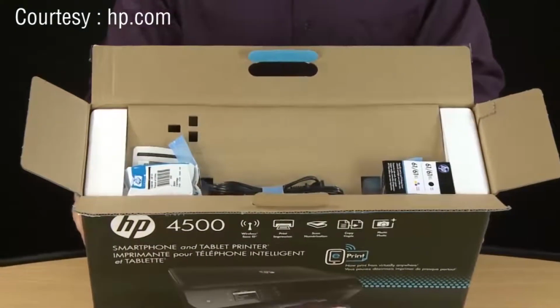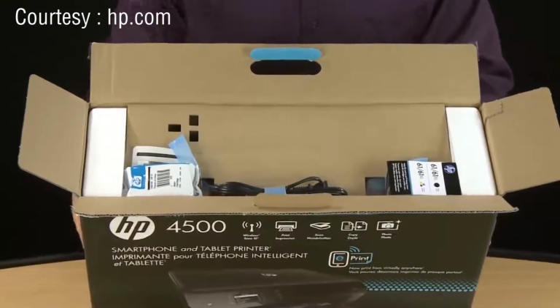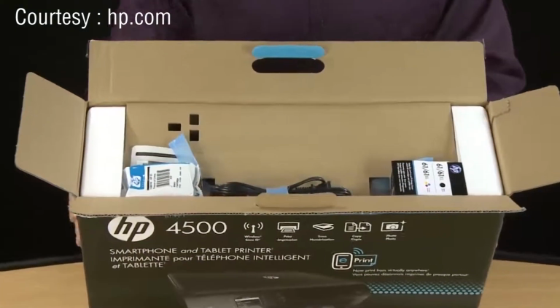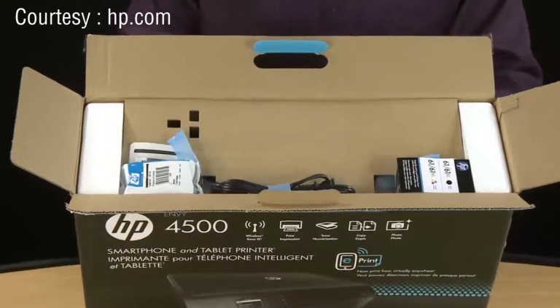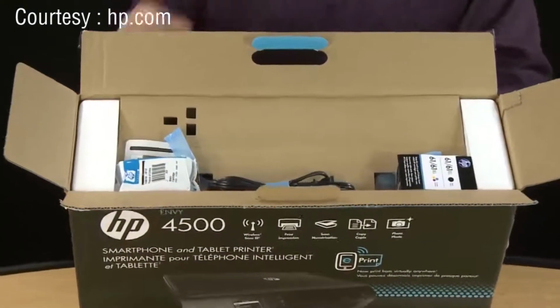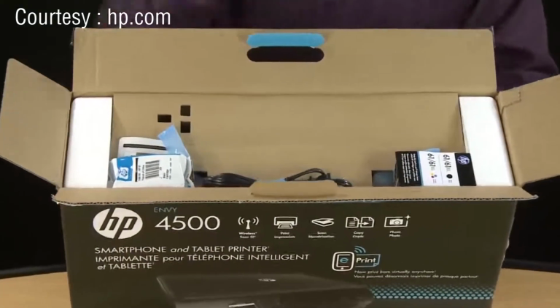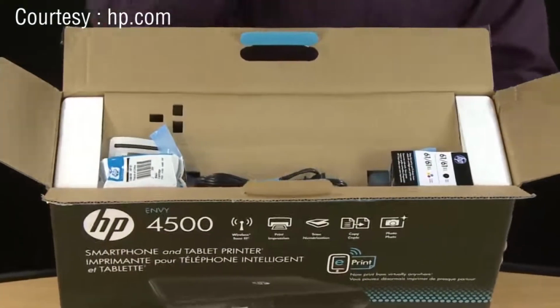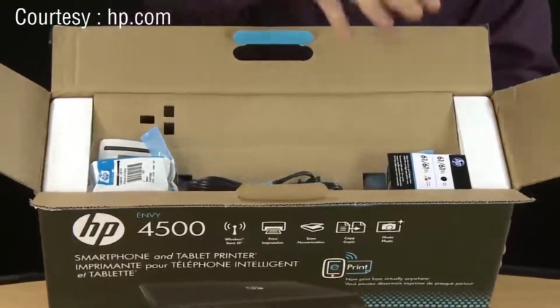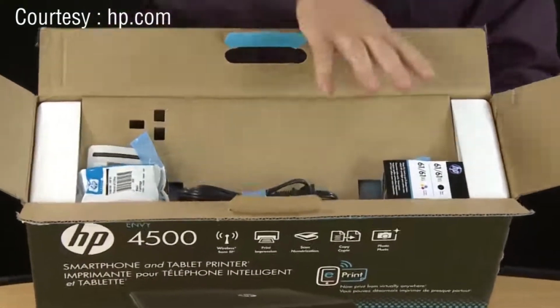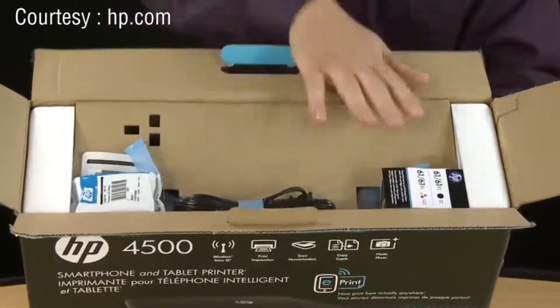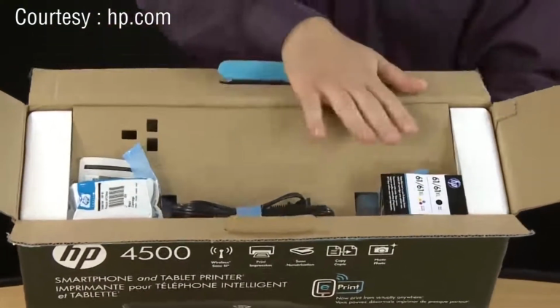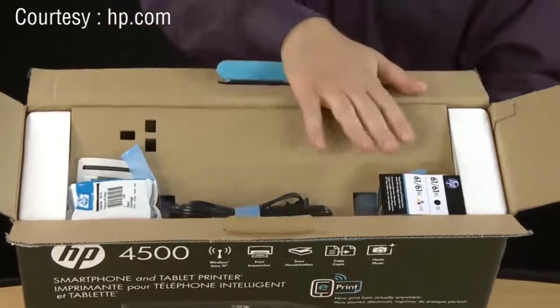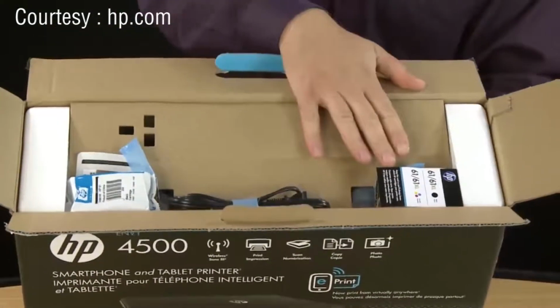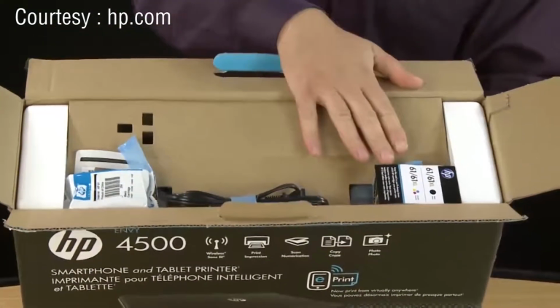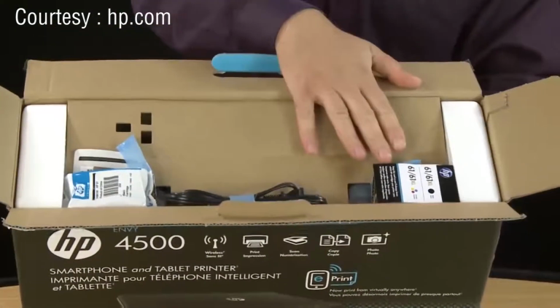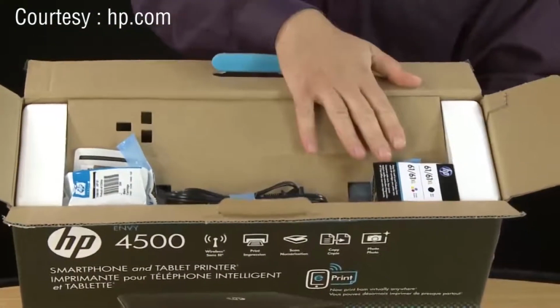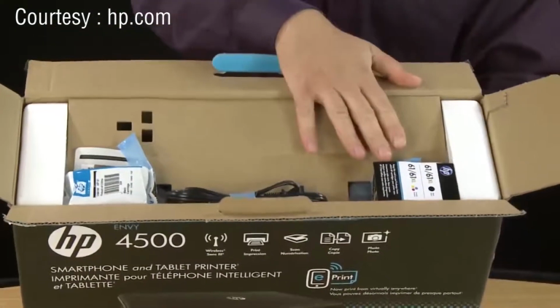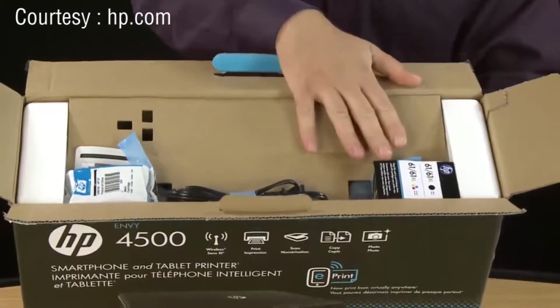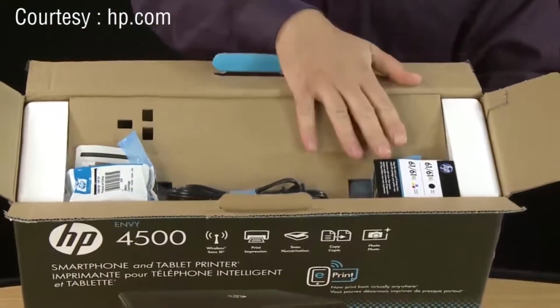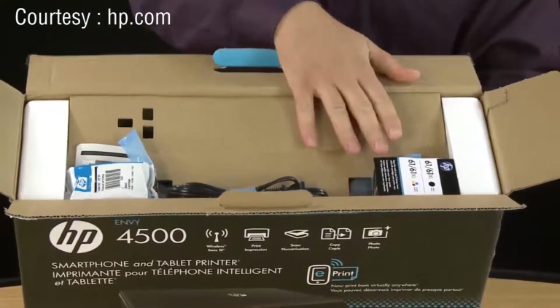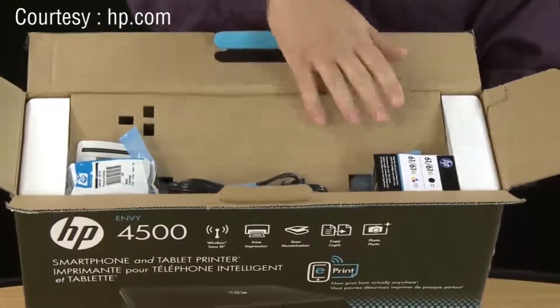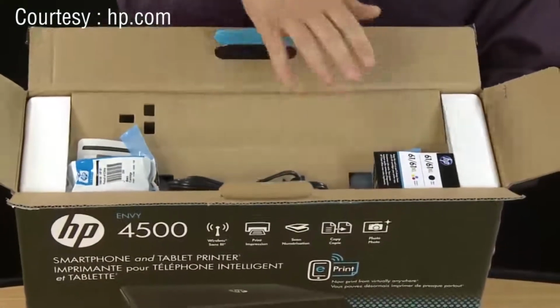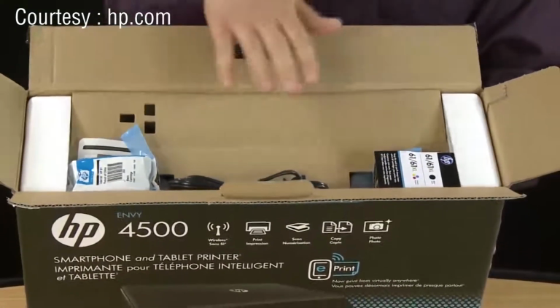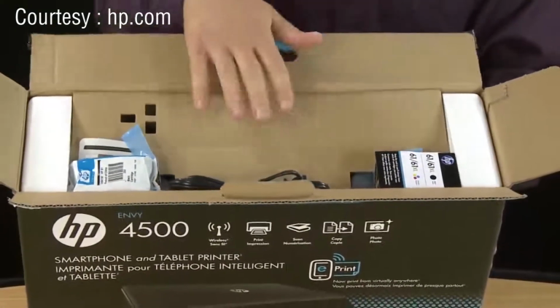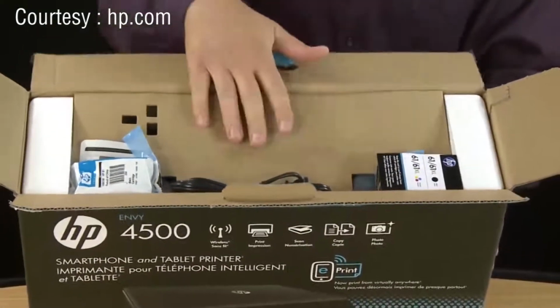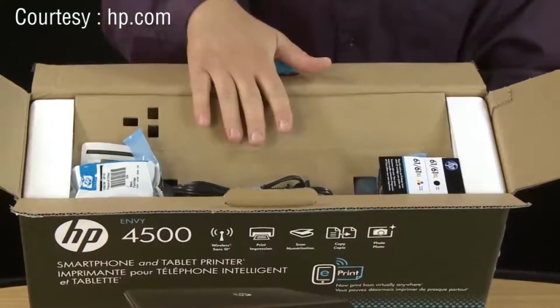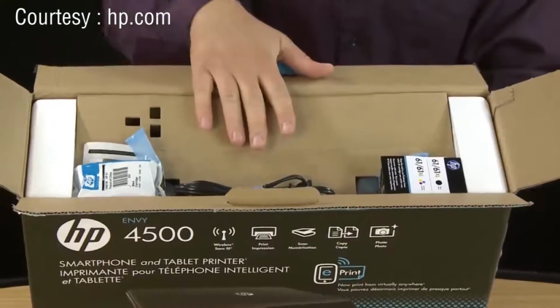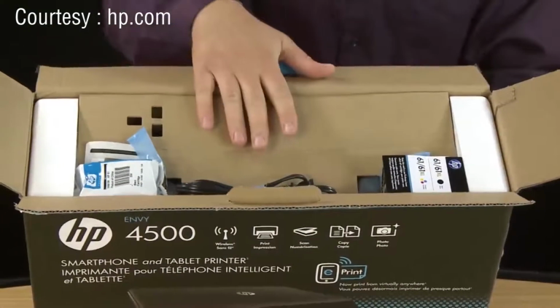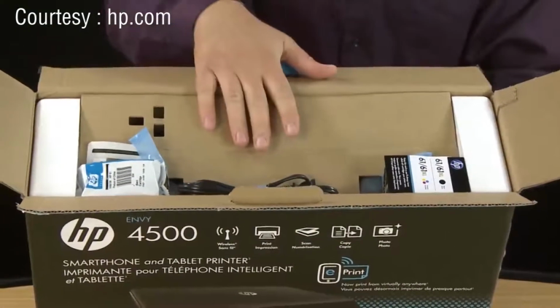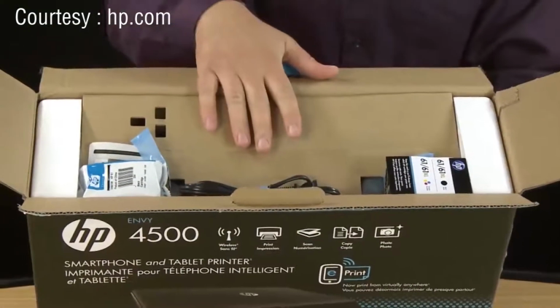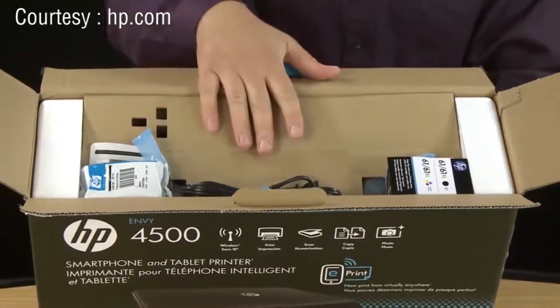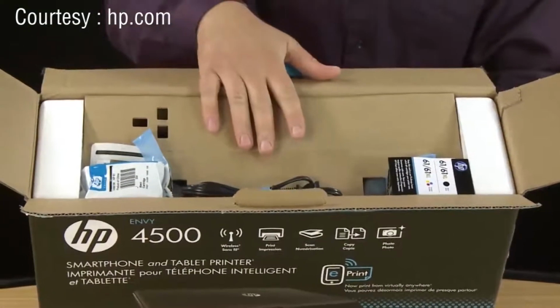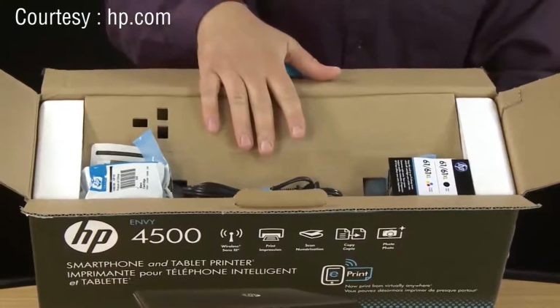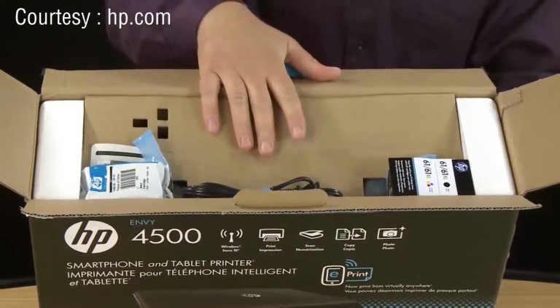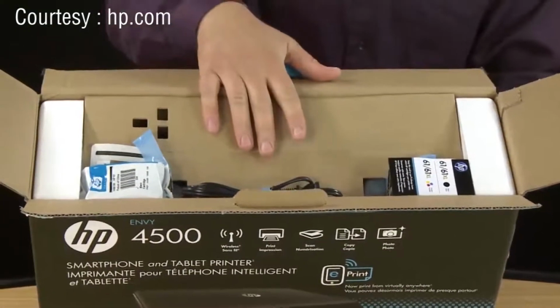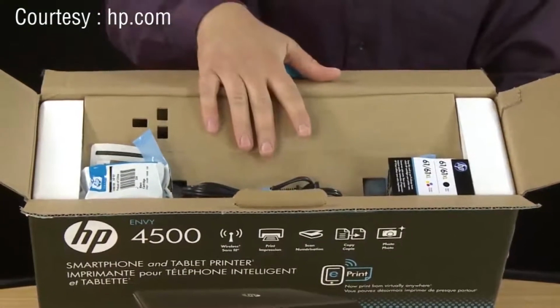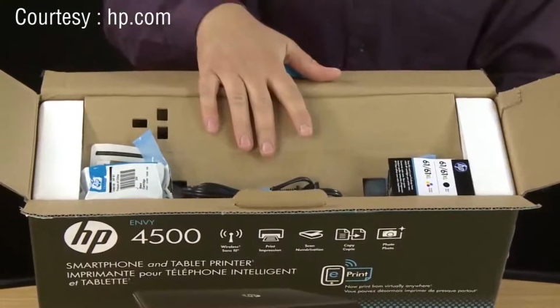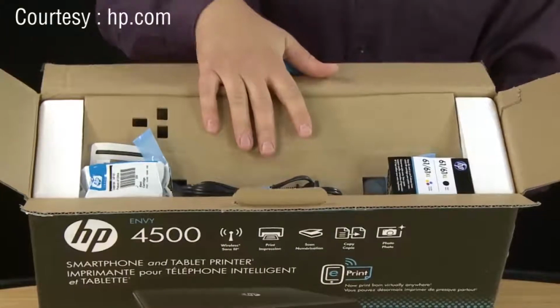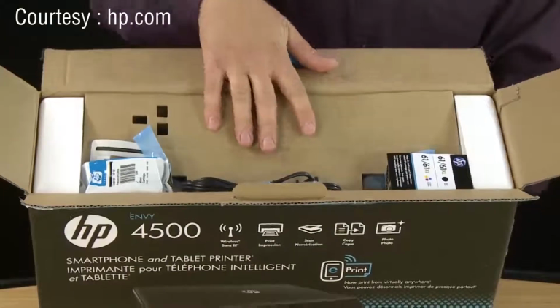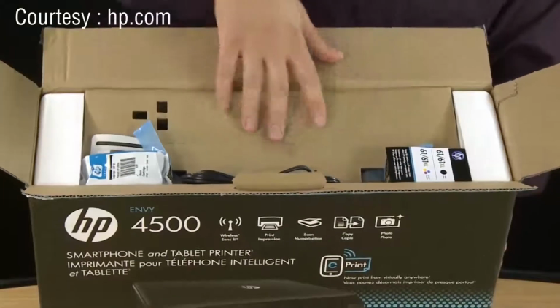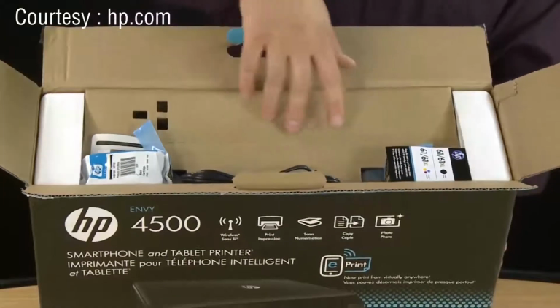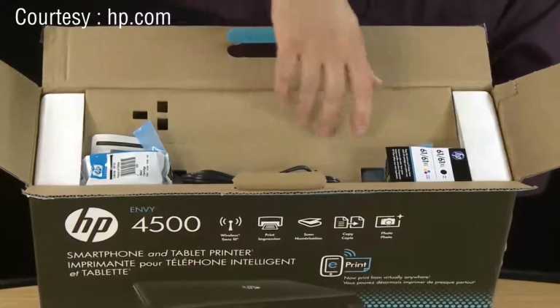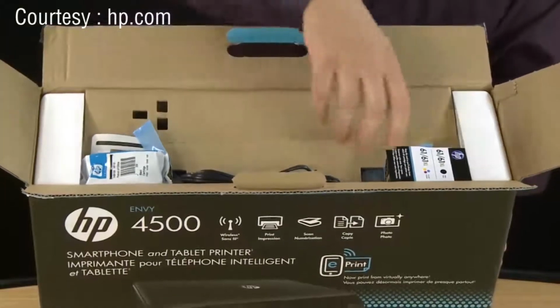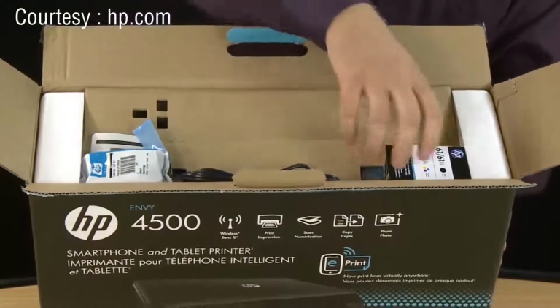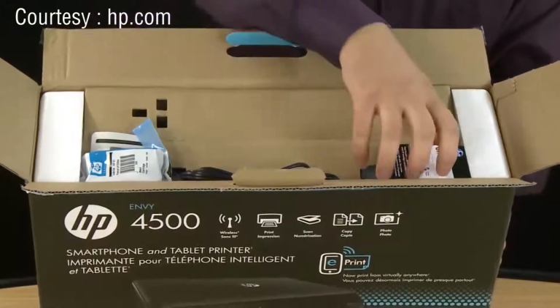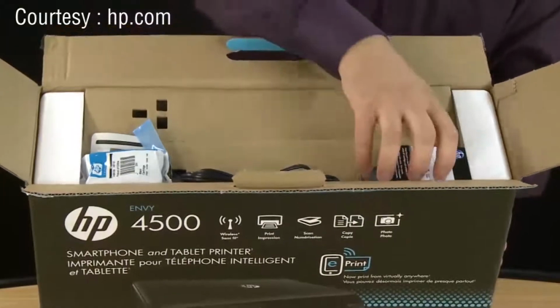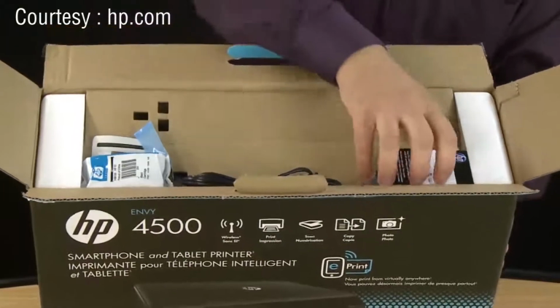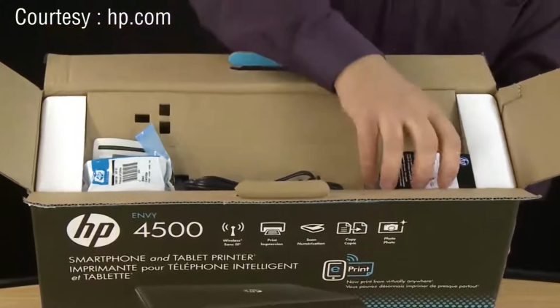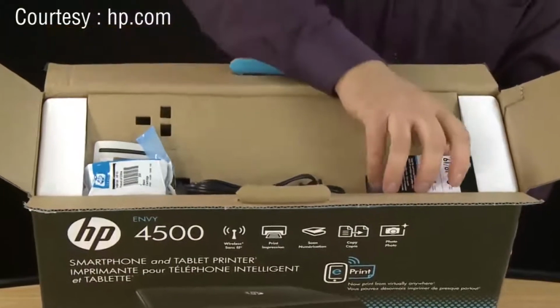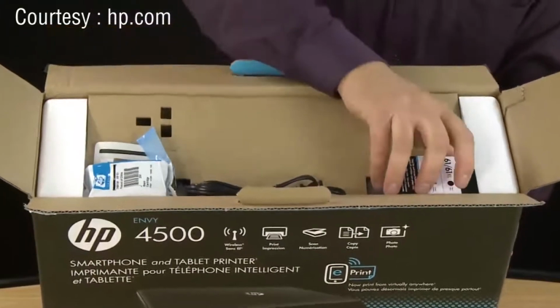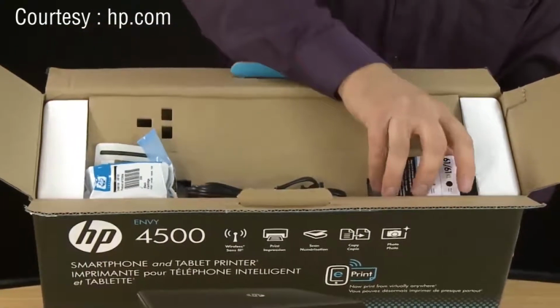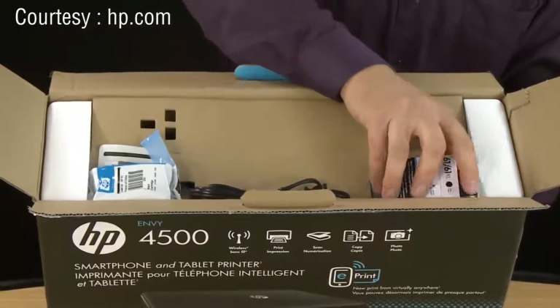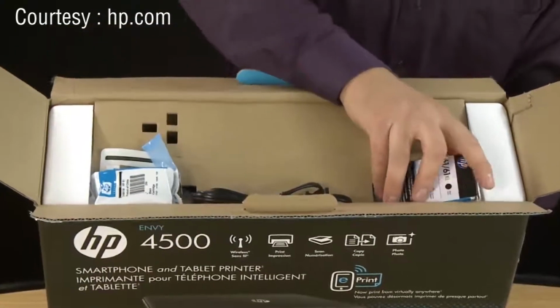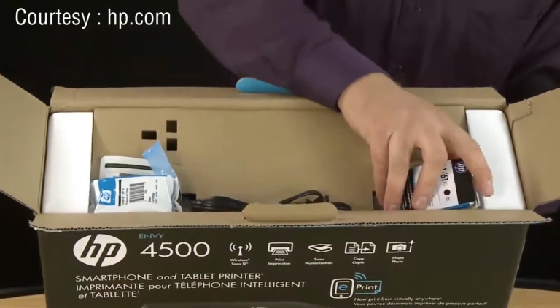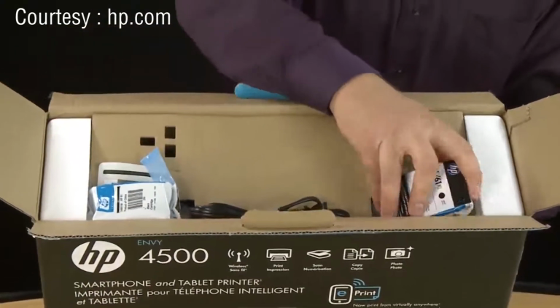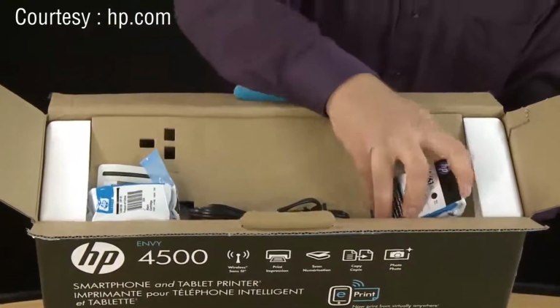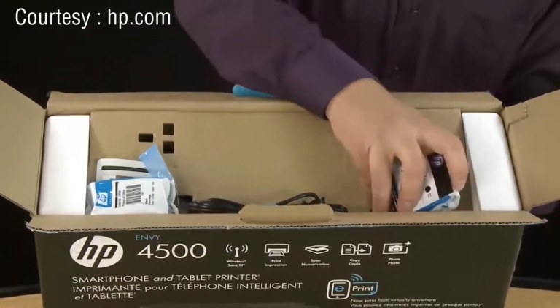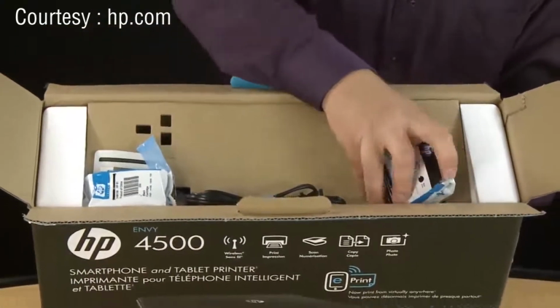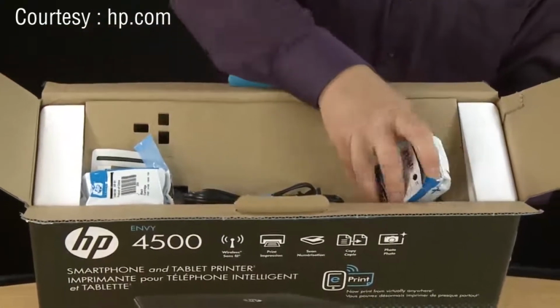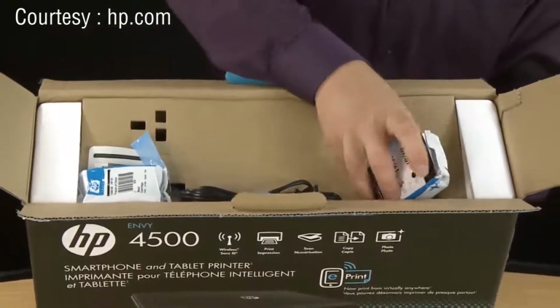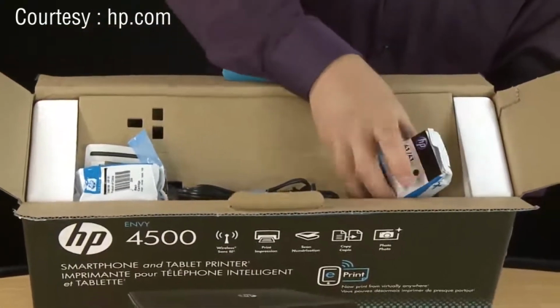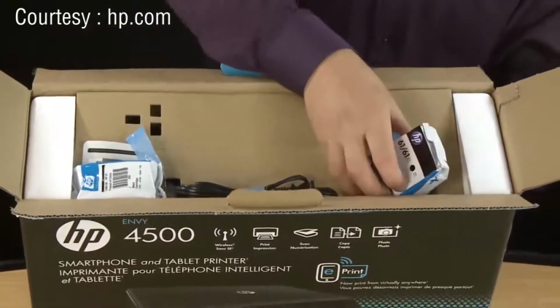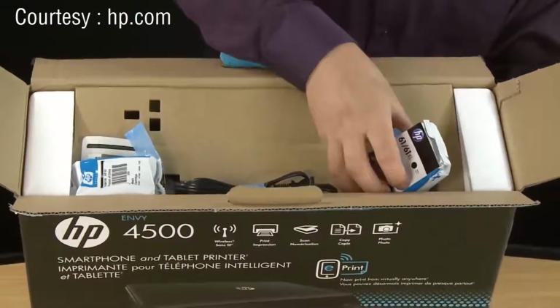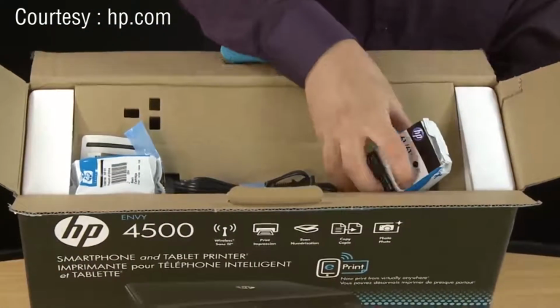In the top of the box will be the accessories for your printer. You'll be installing these later. First remove the cartridges.